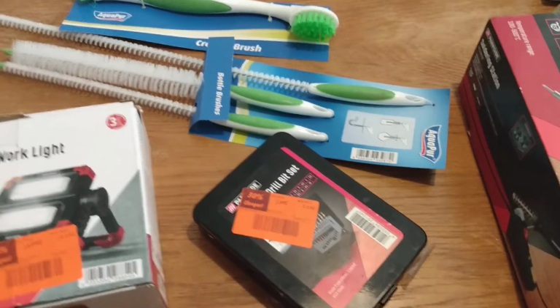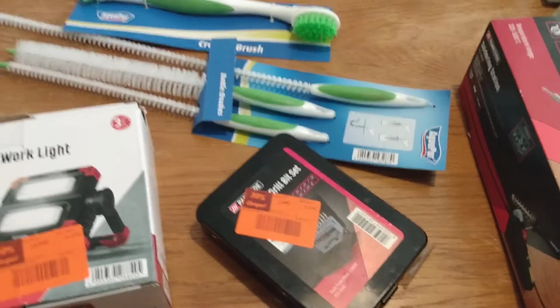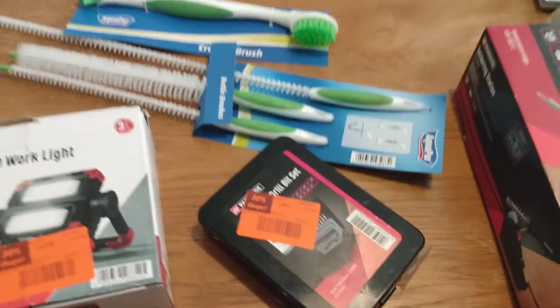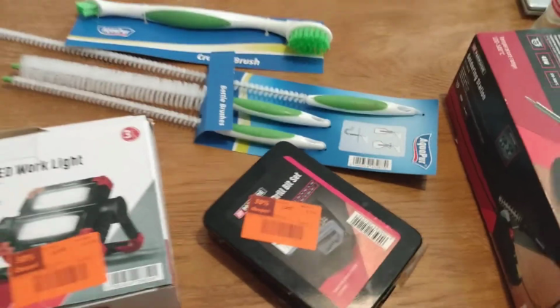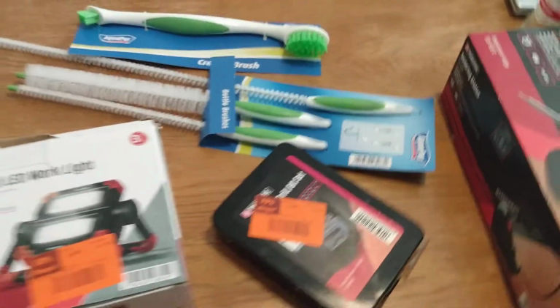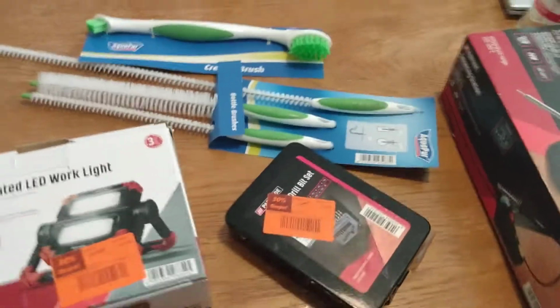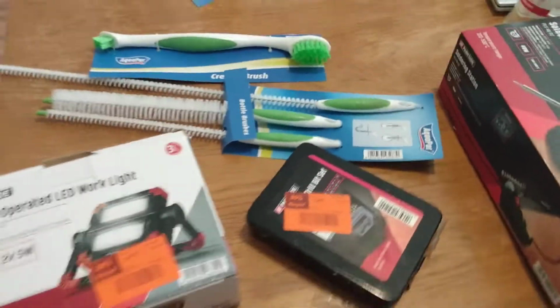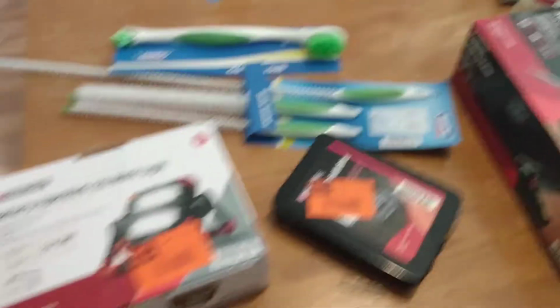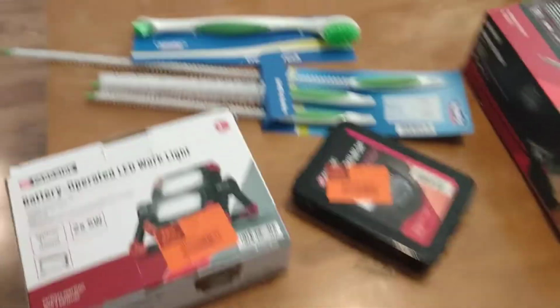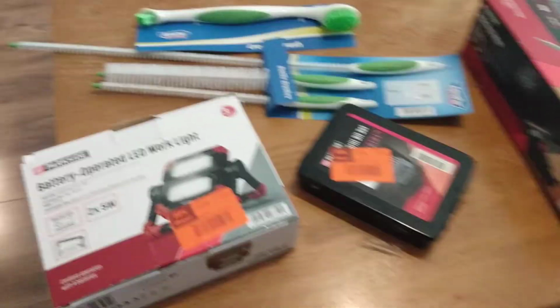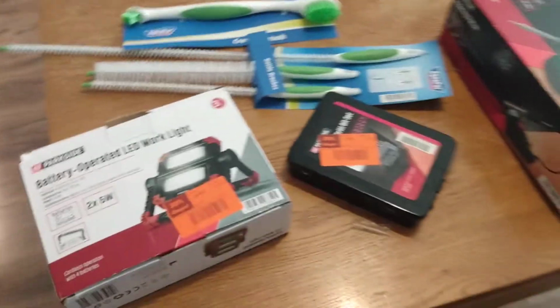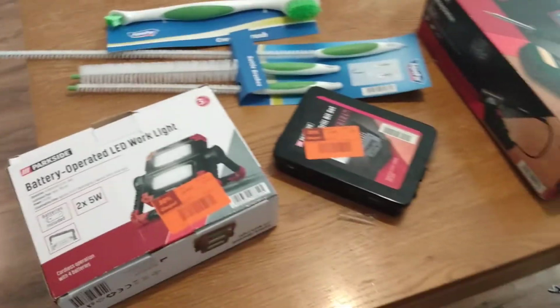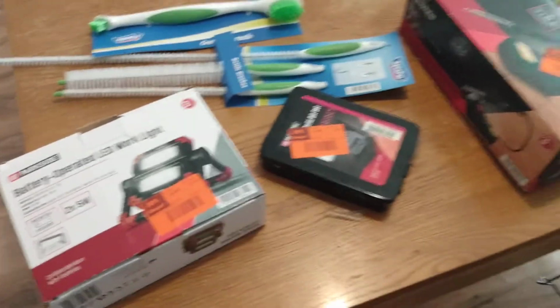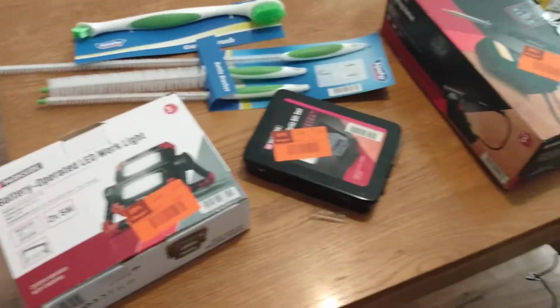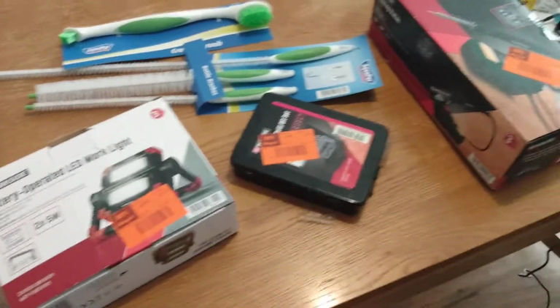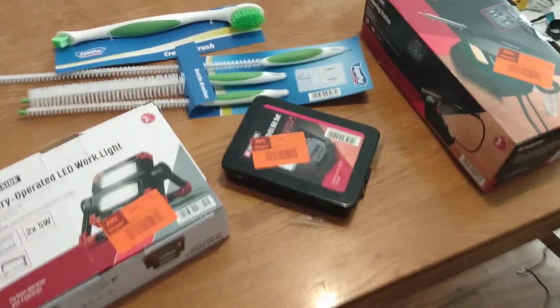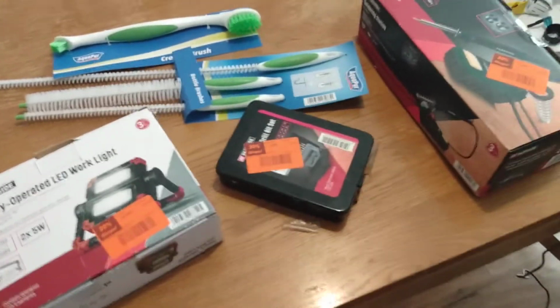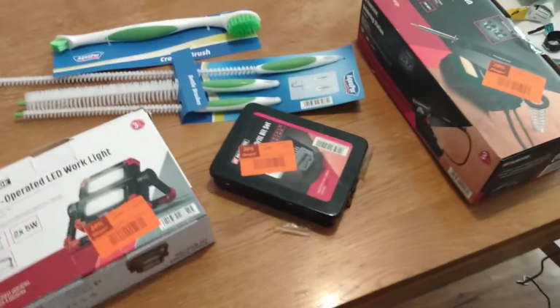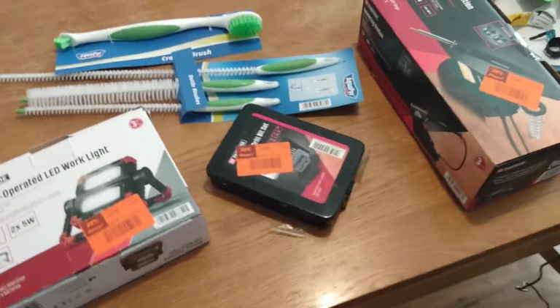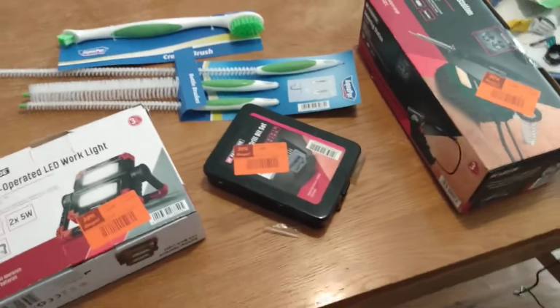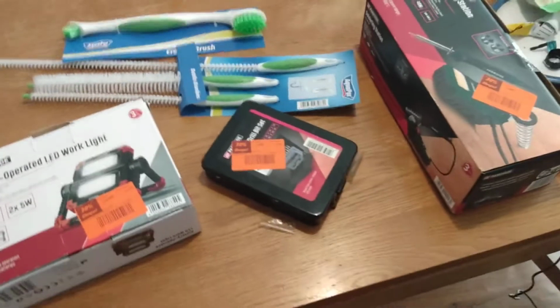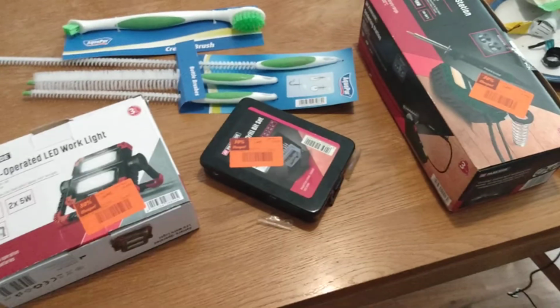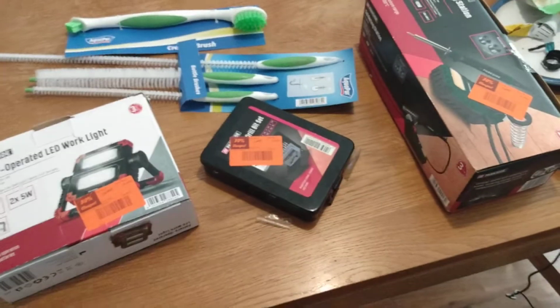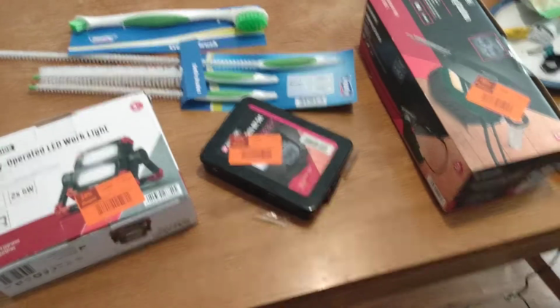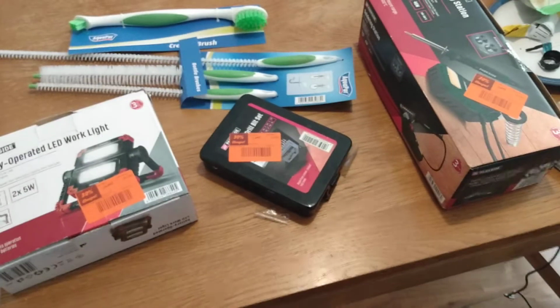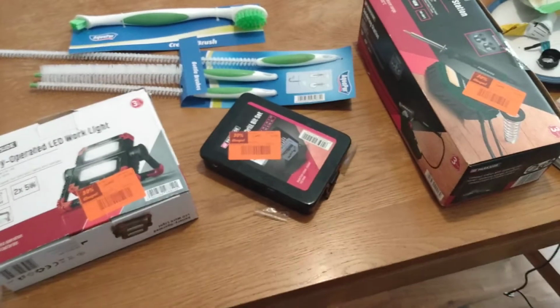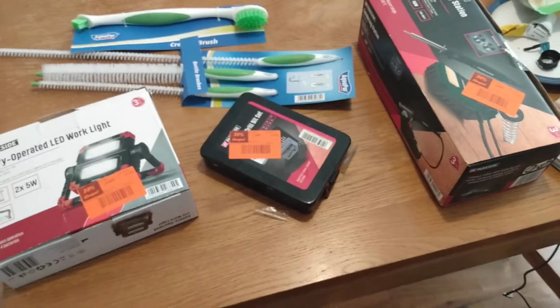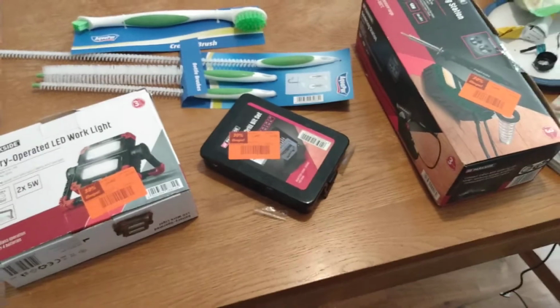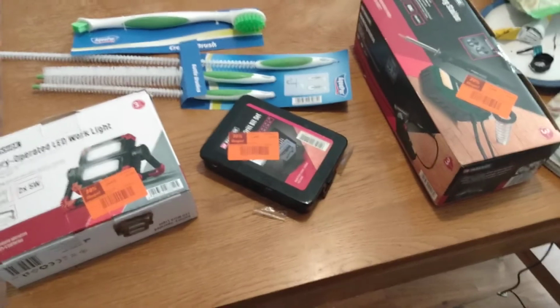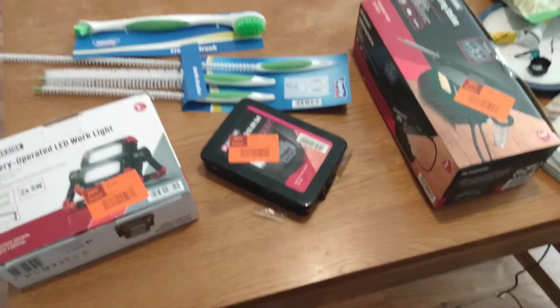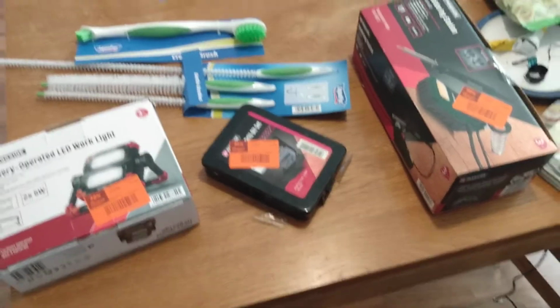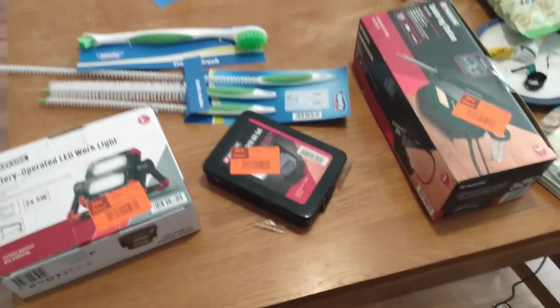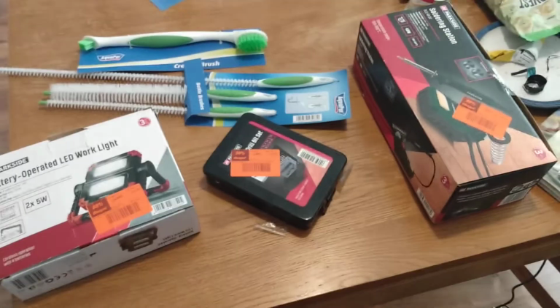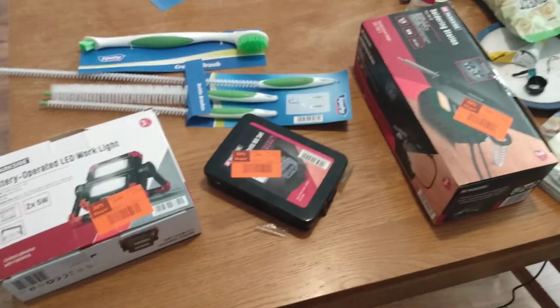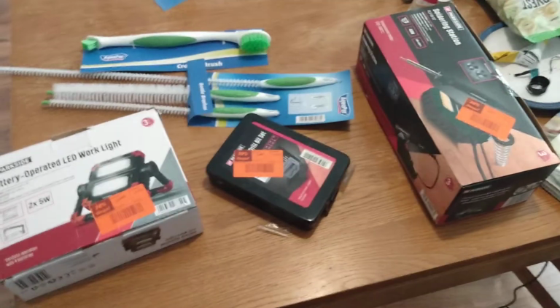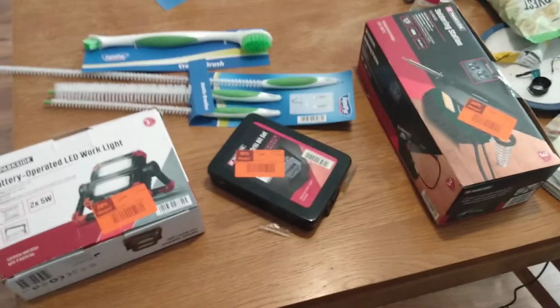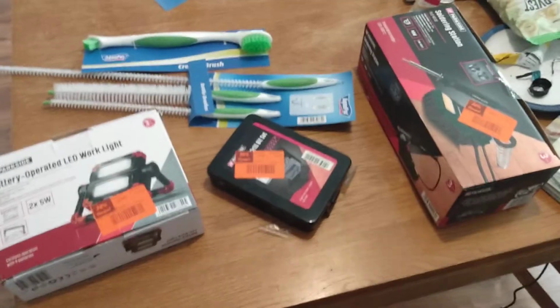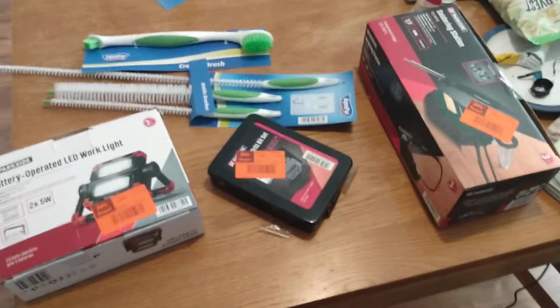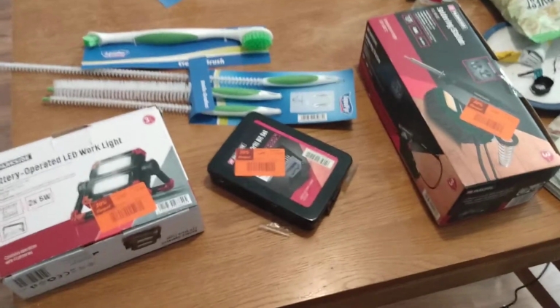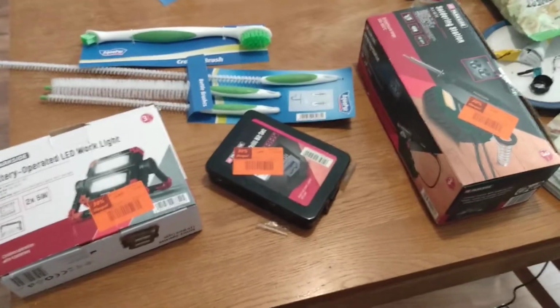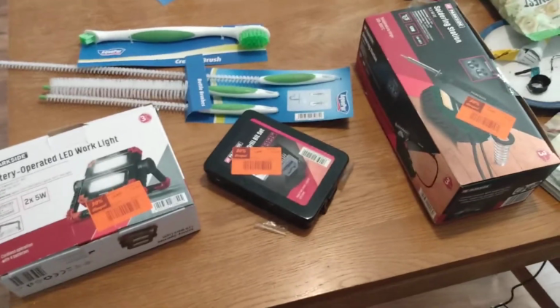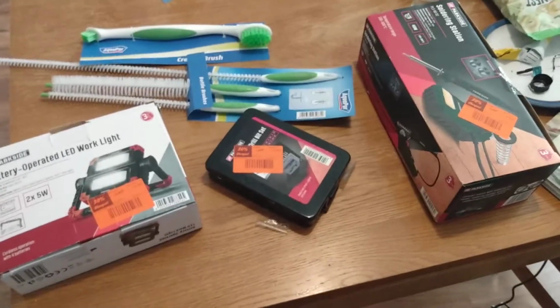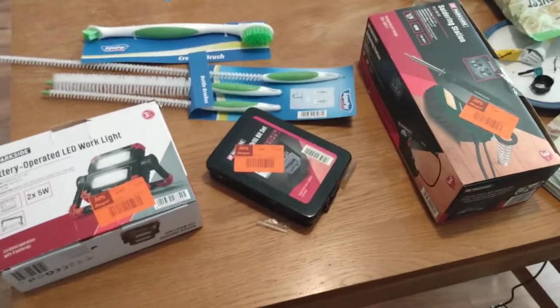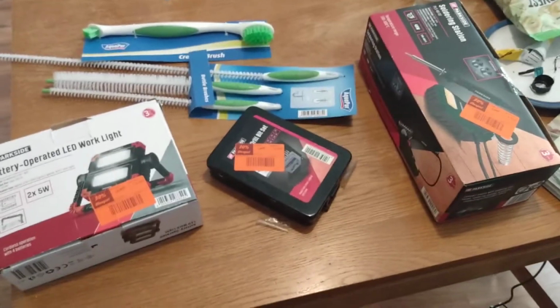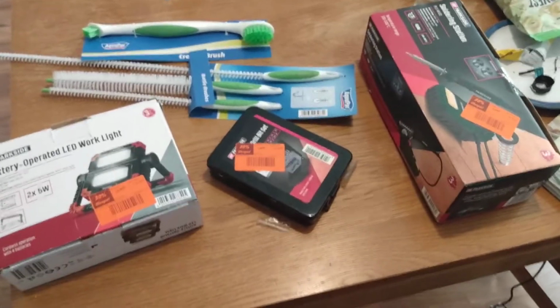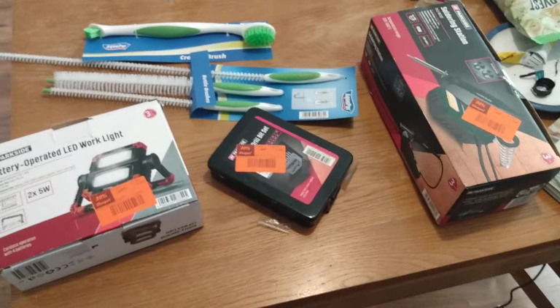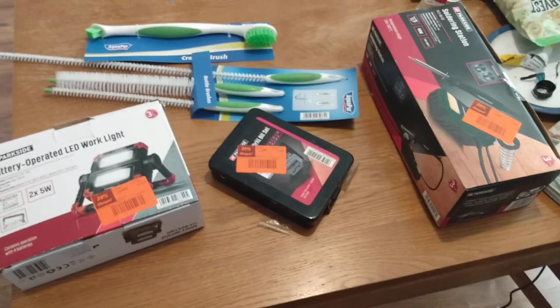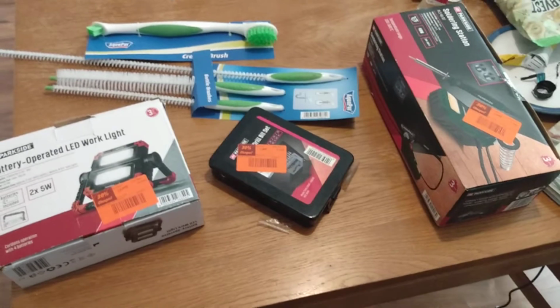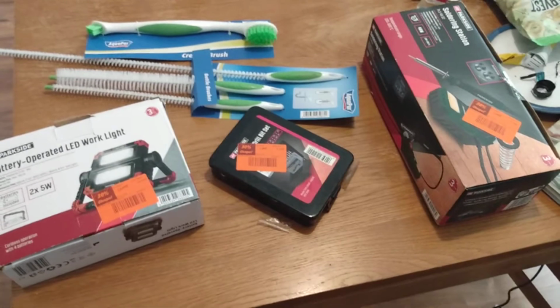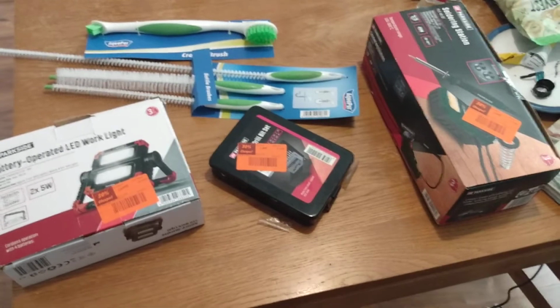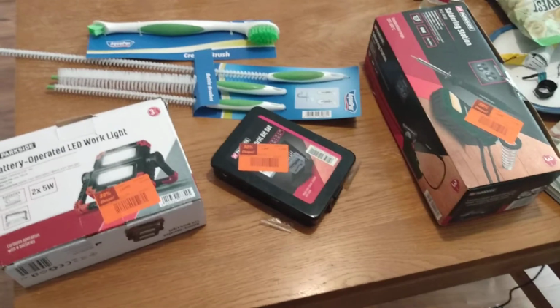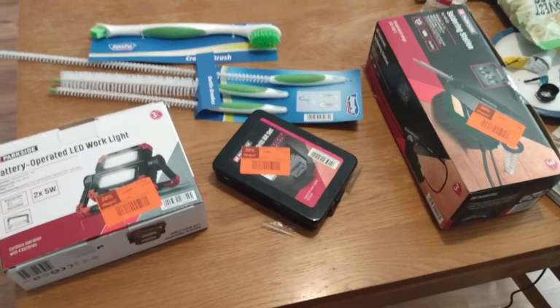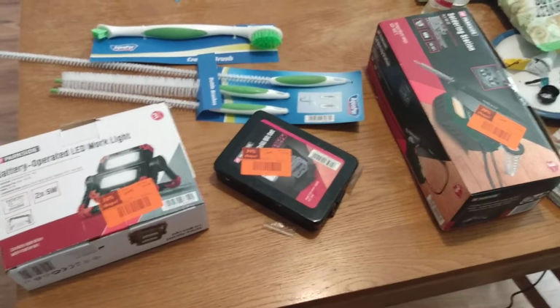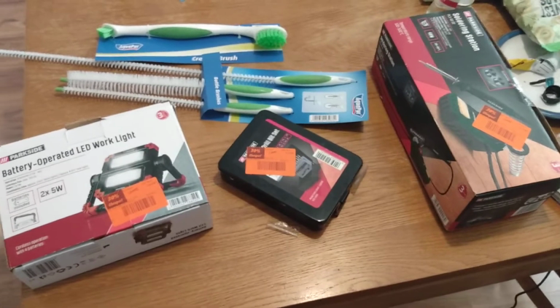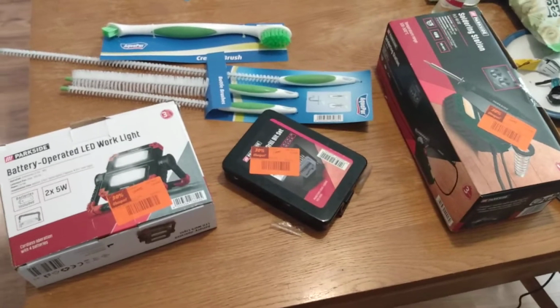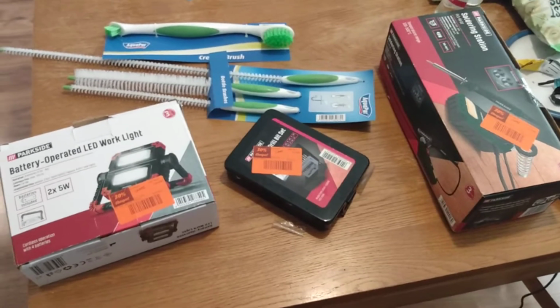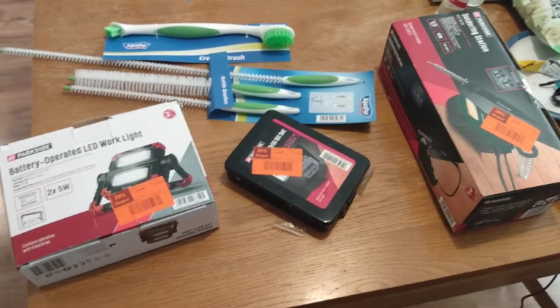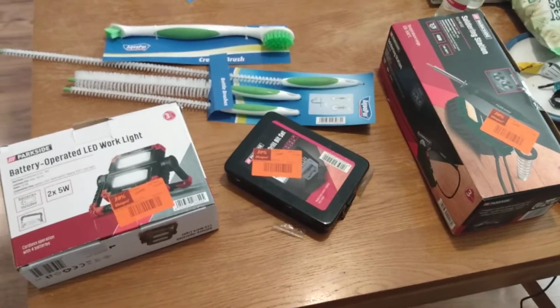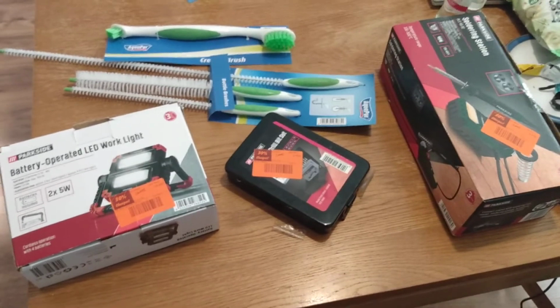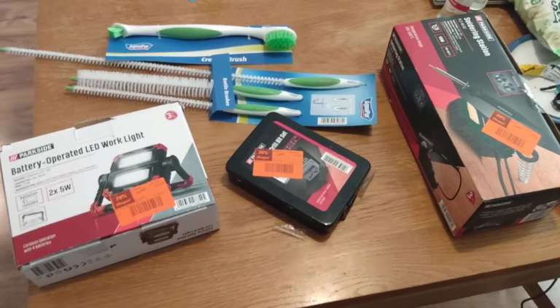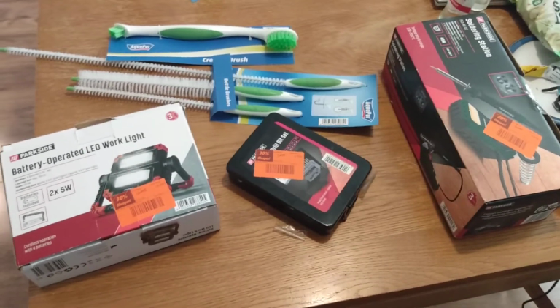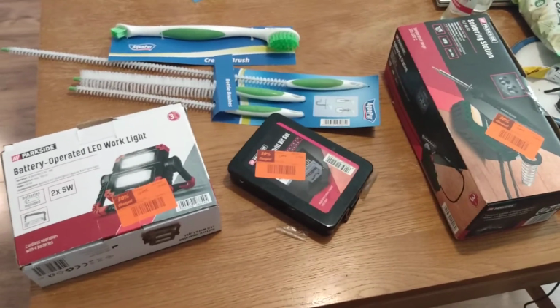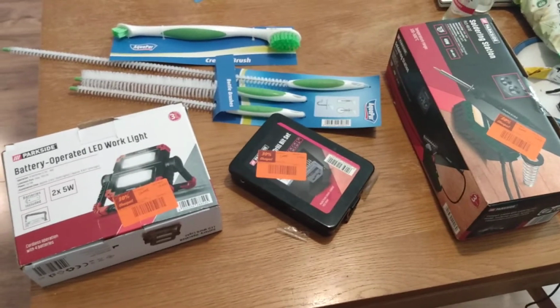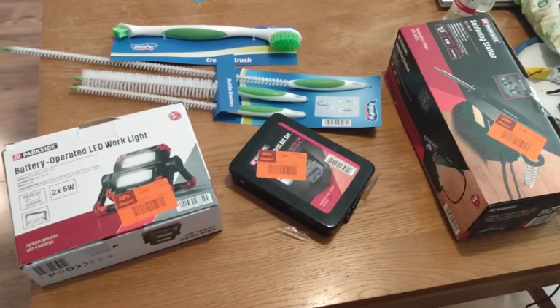So there we are. That's the end of the soldering iron repair saga for now.